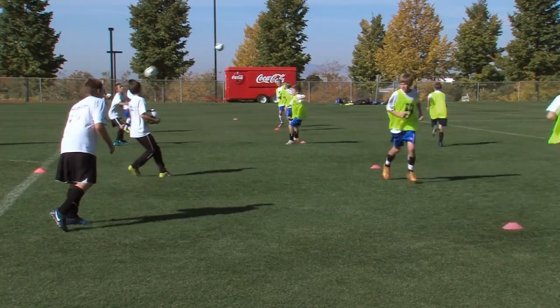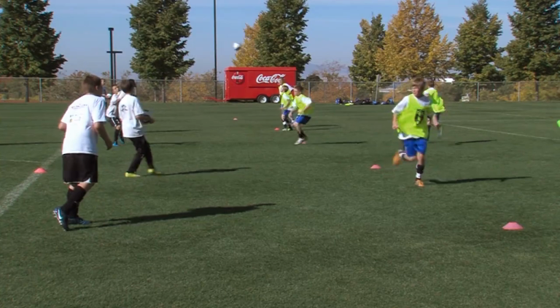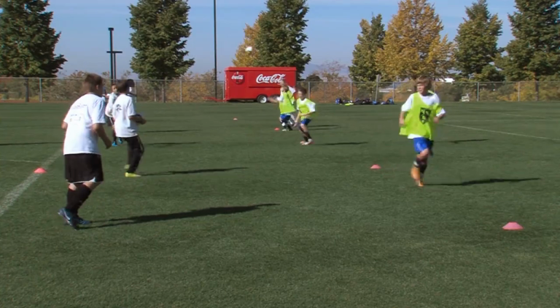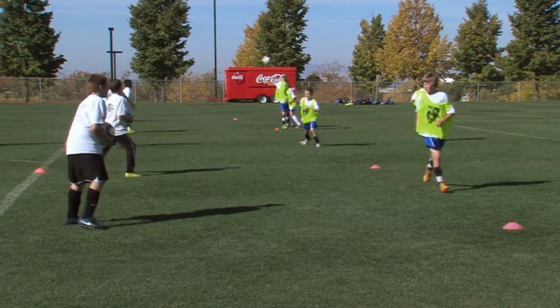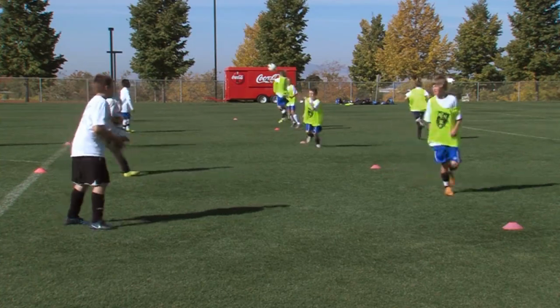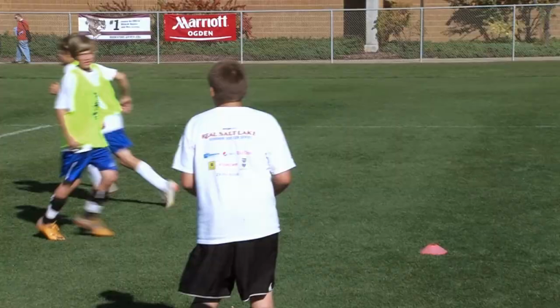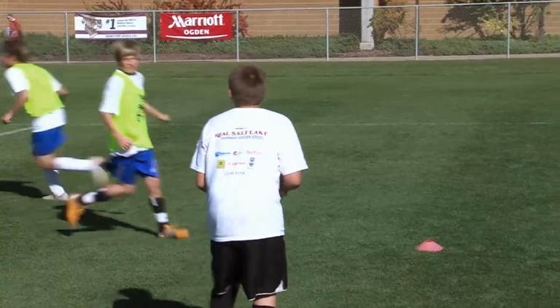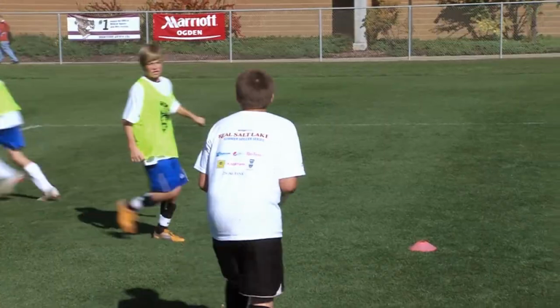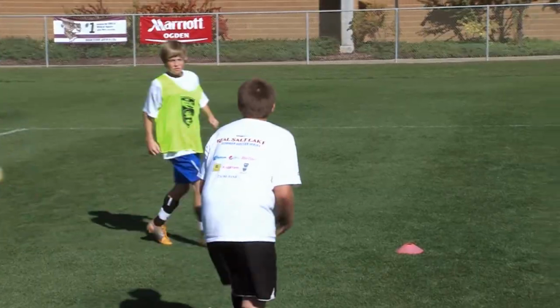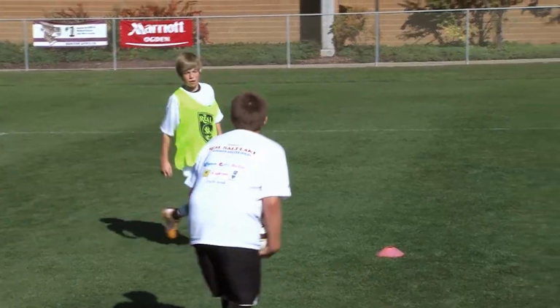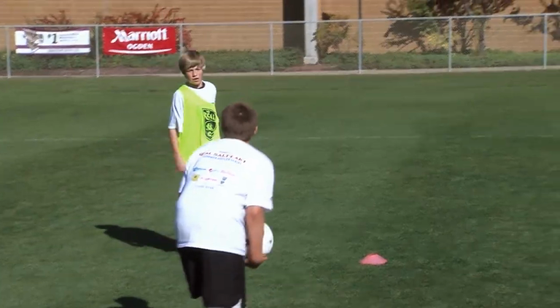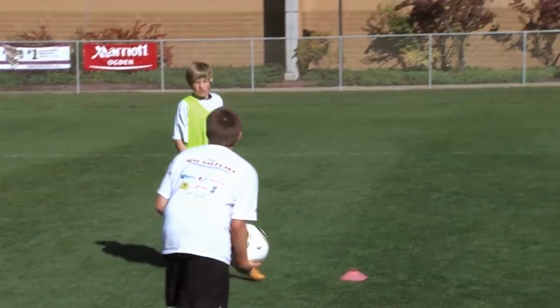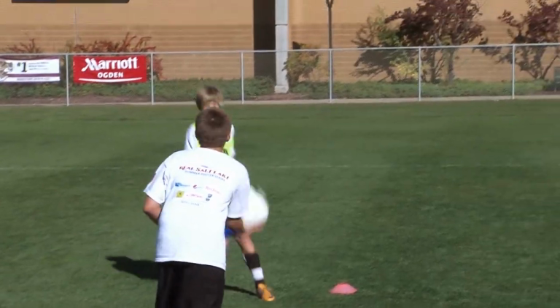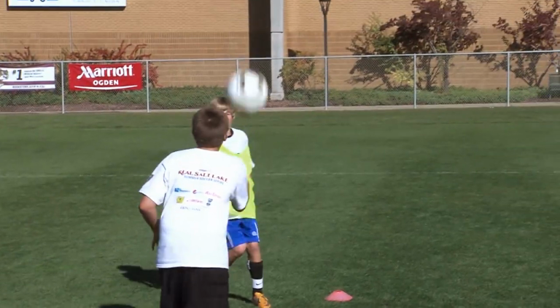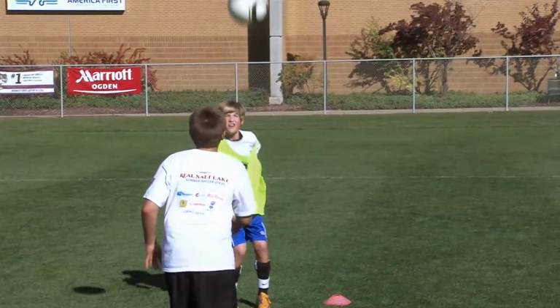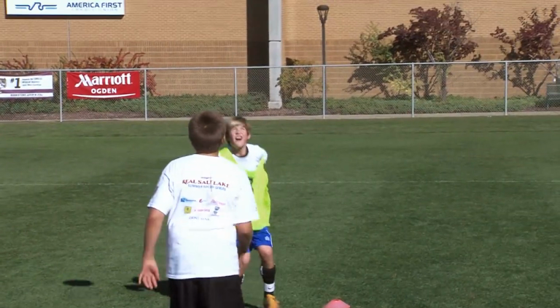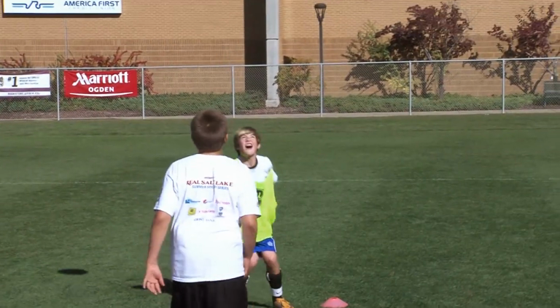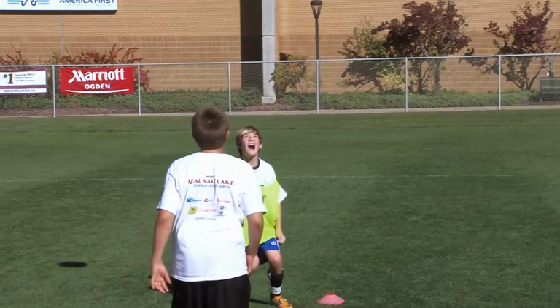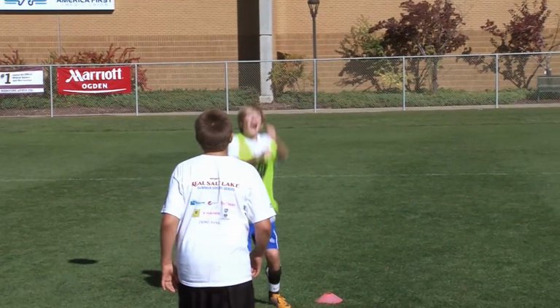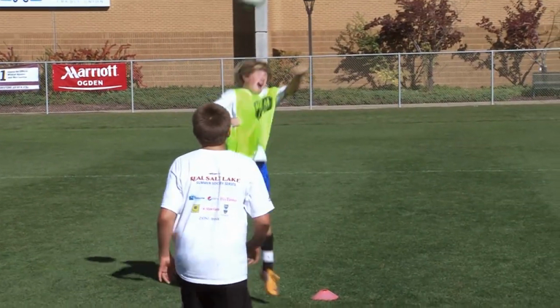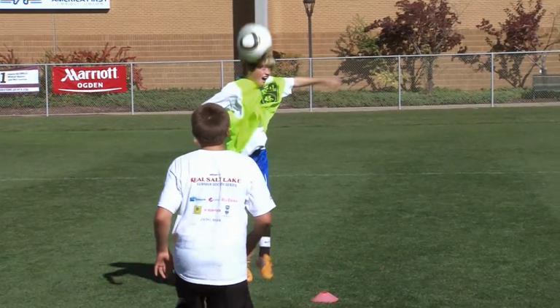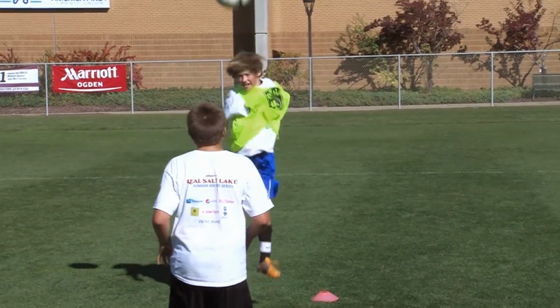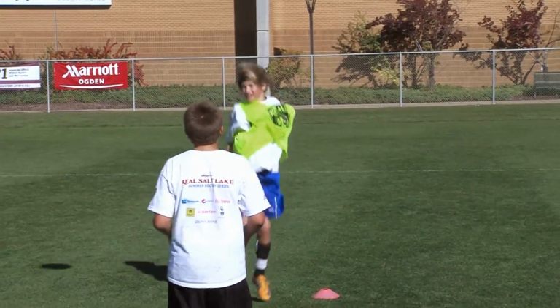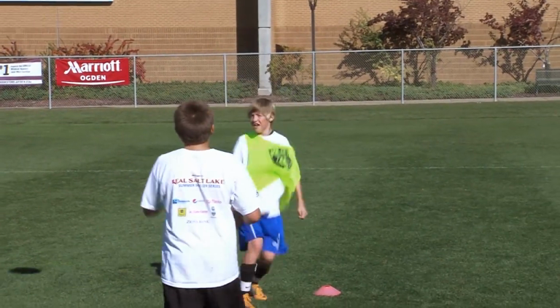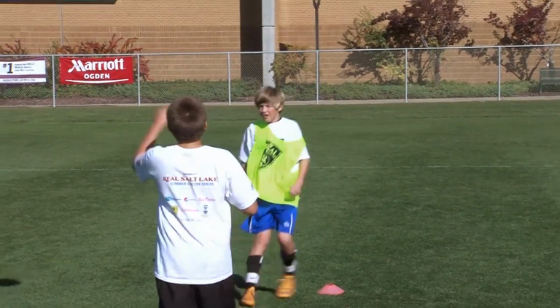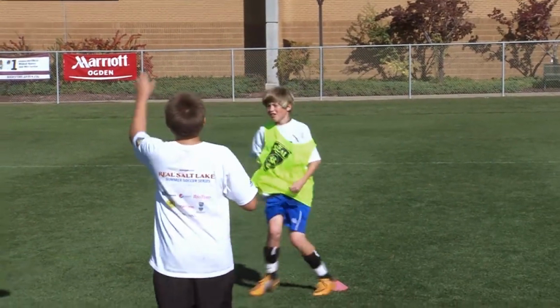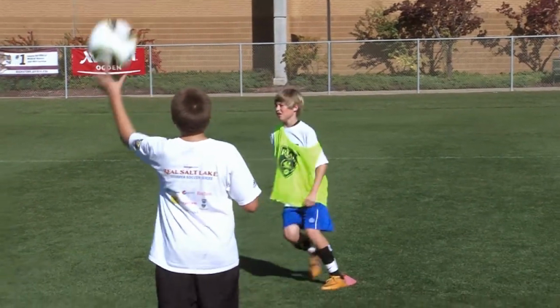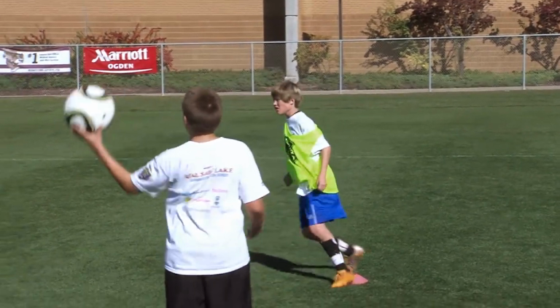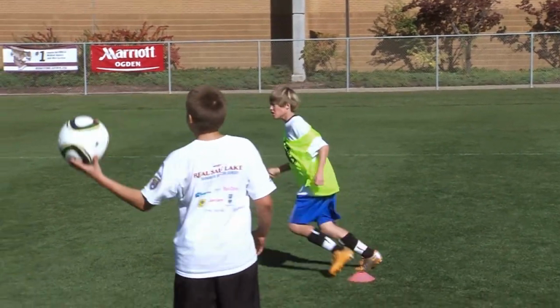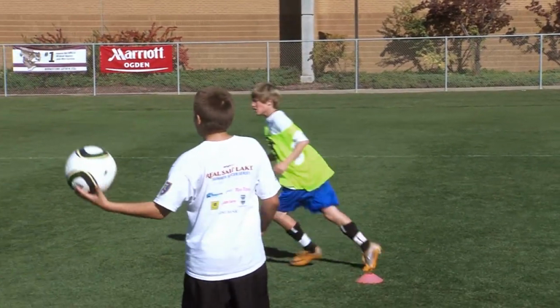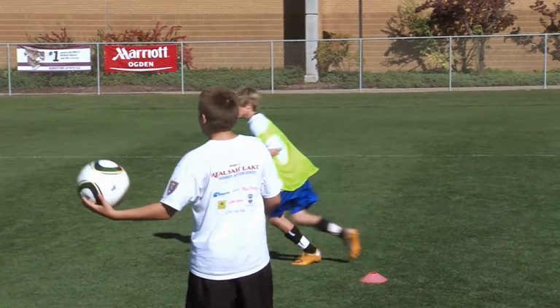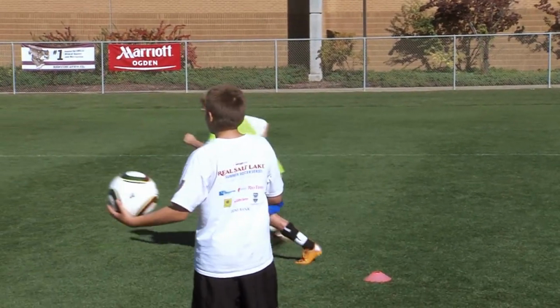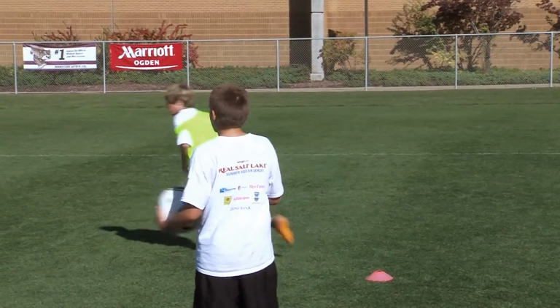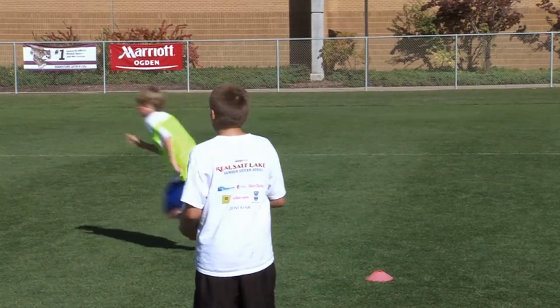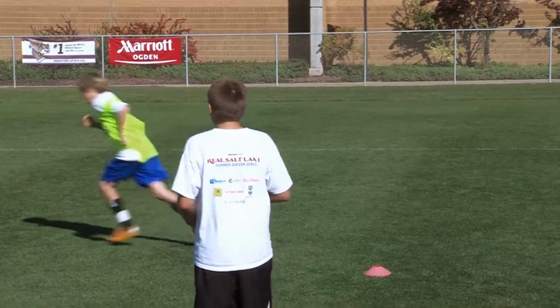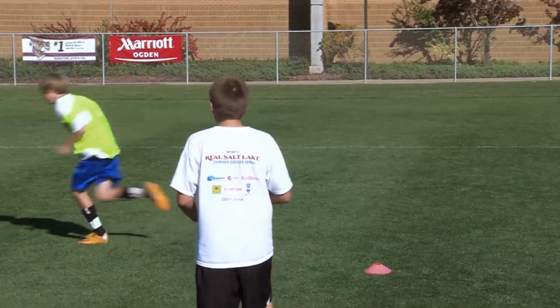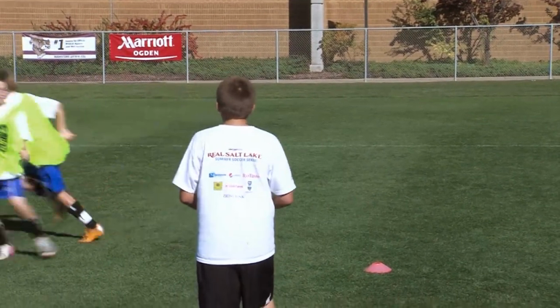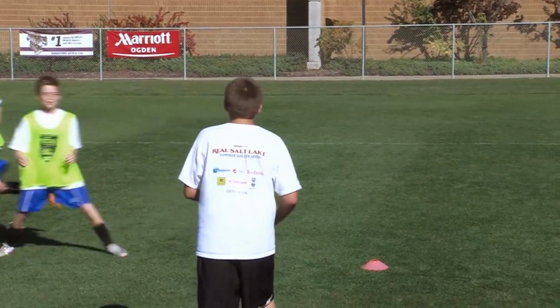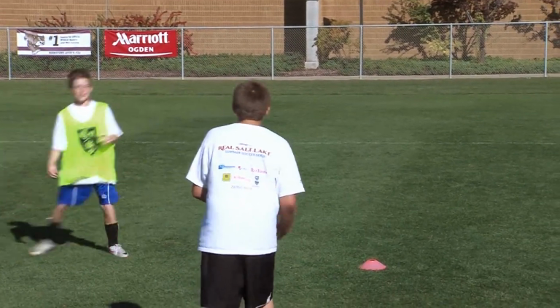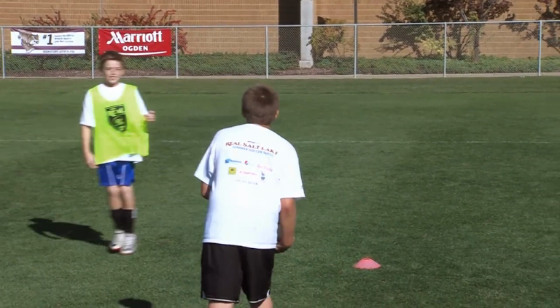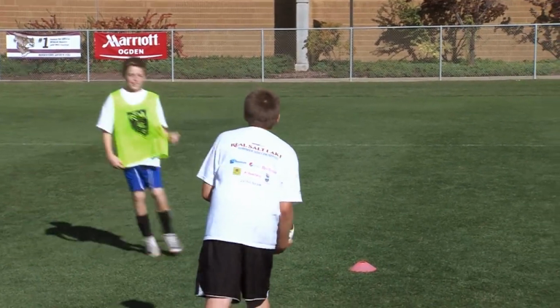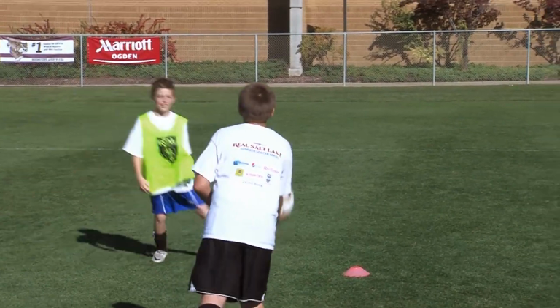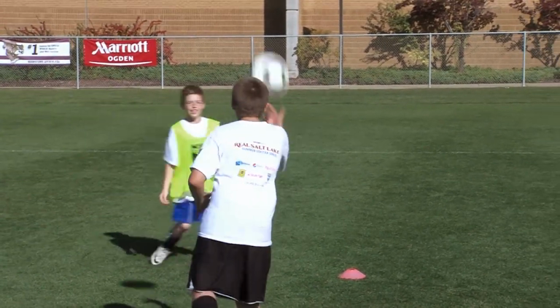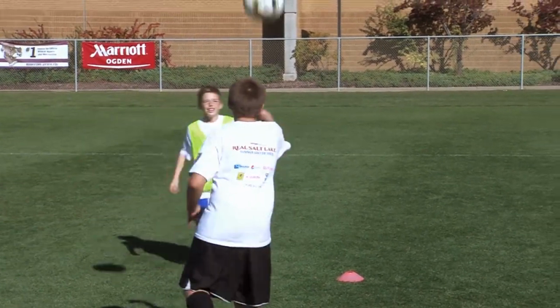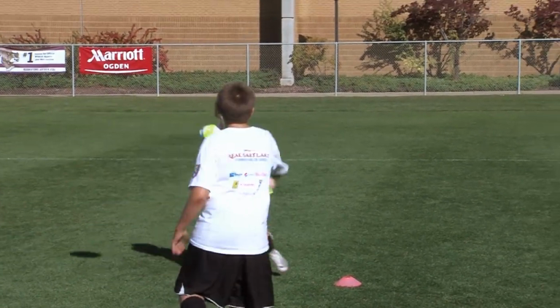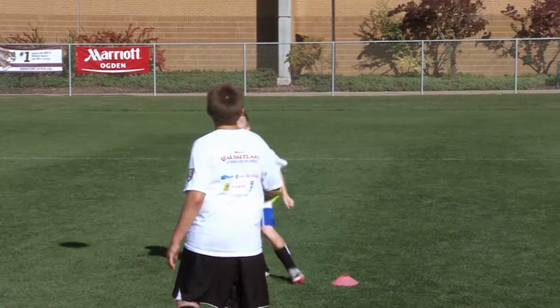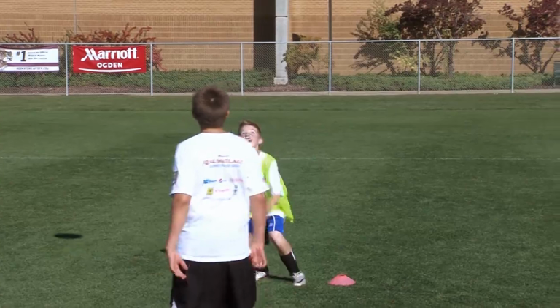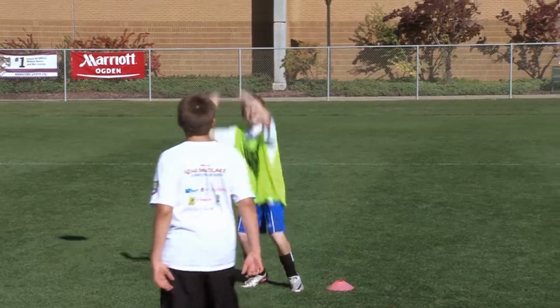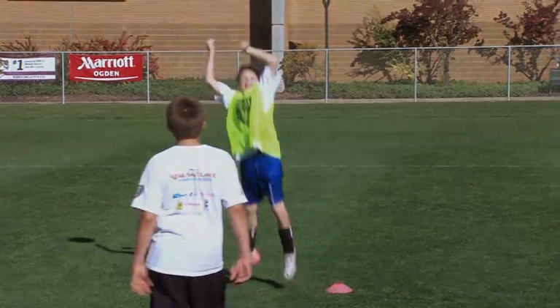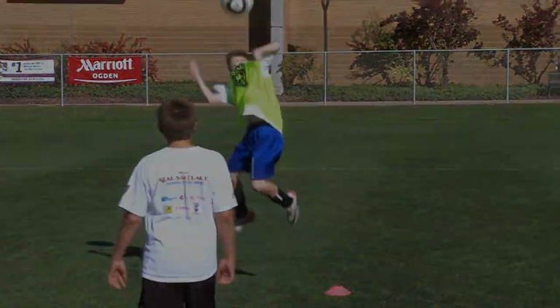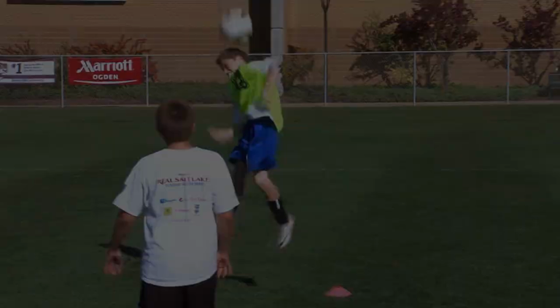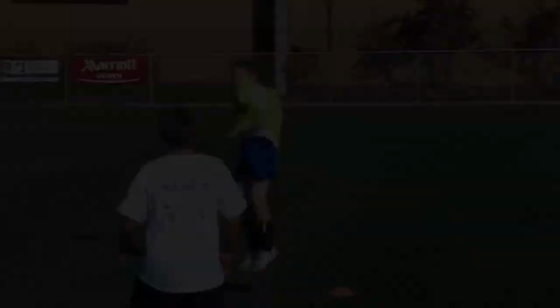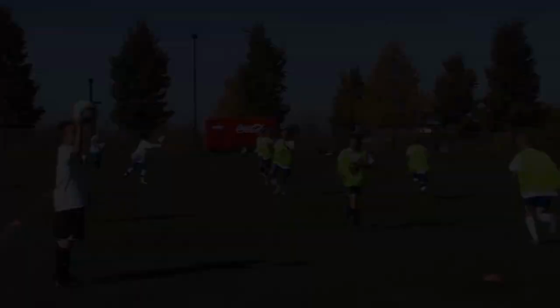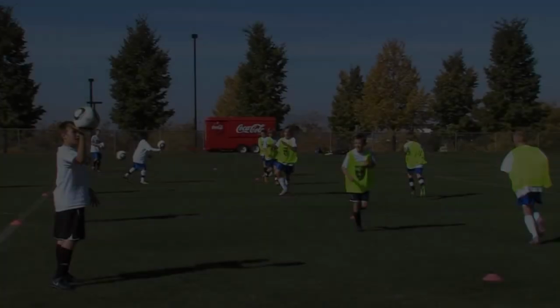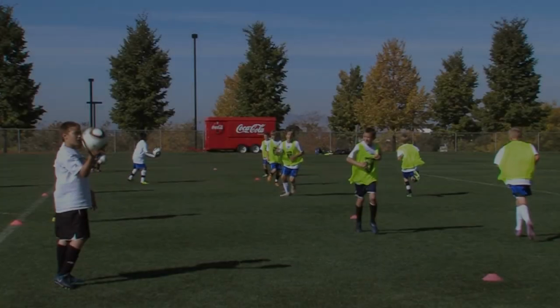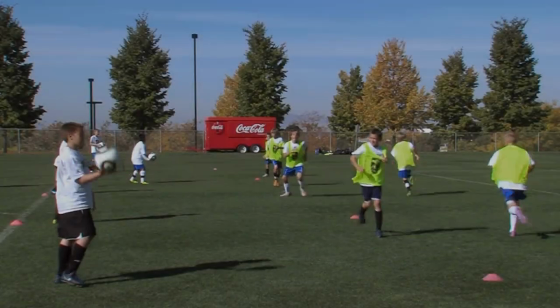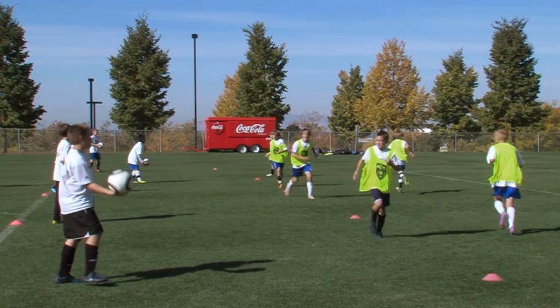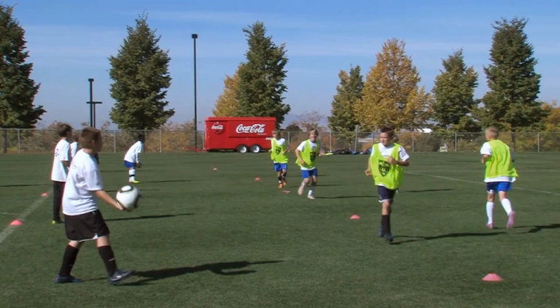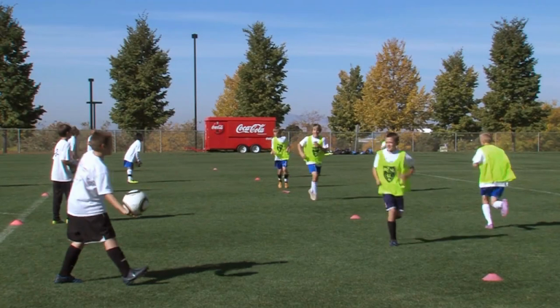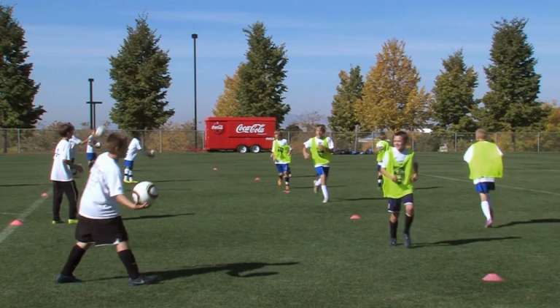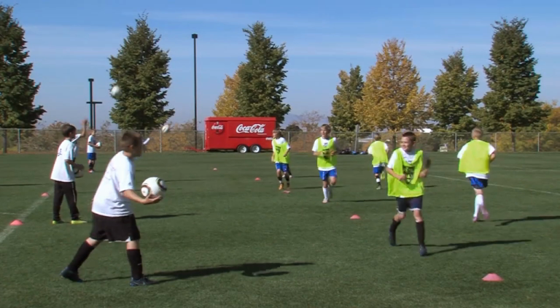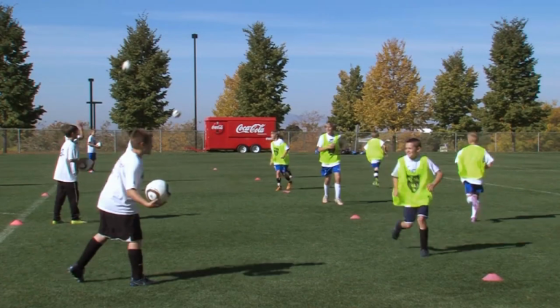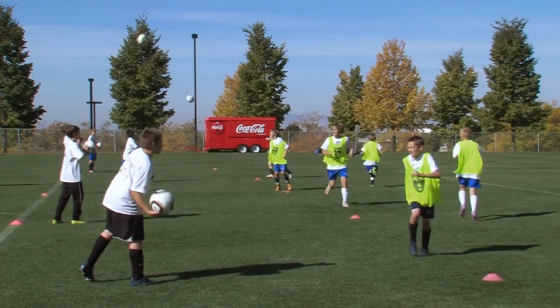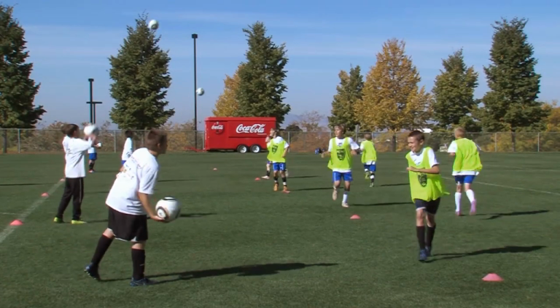Get air under our feet guys, get up there and win that ball. Eyes open guys, eyes open. Well done.